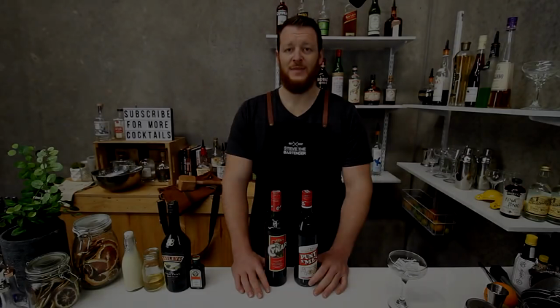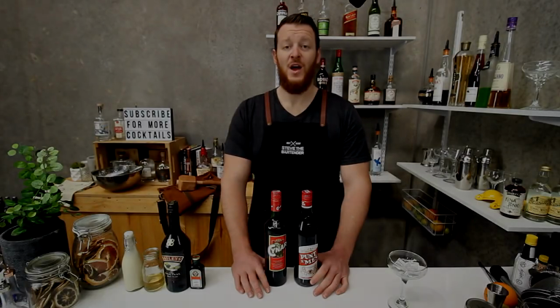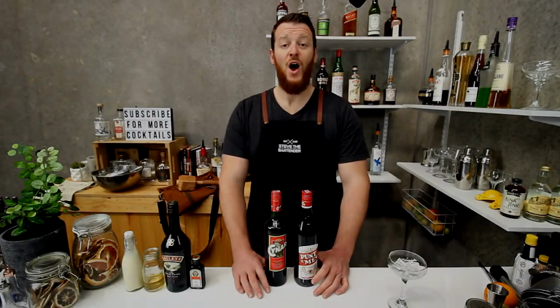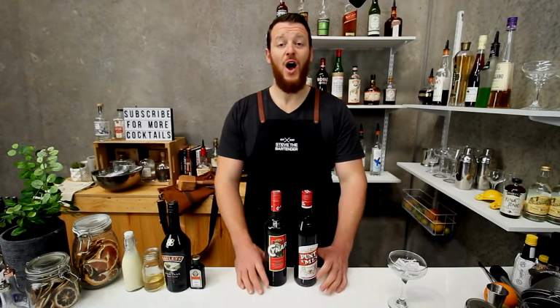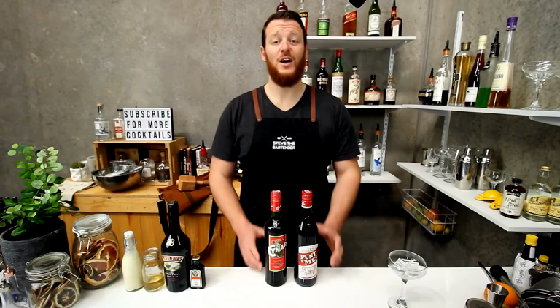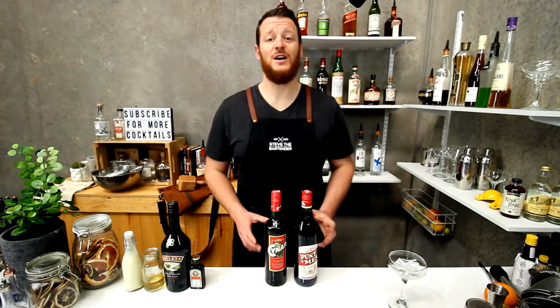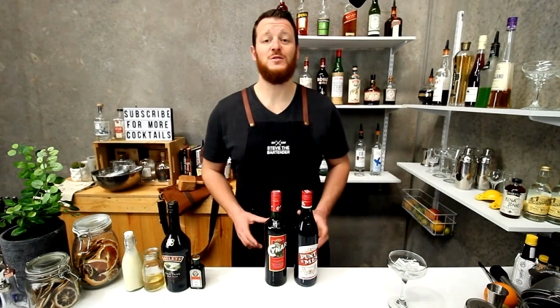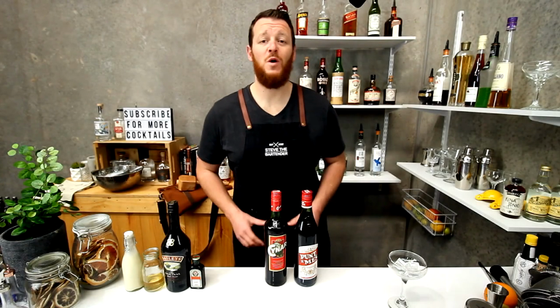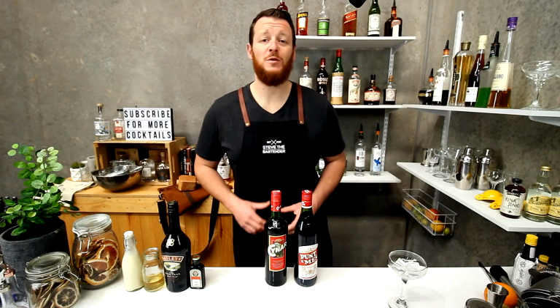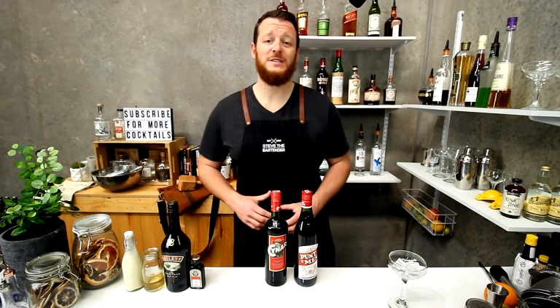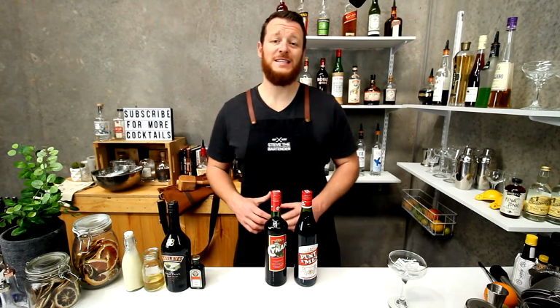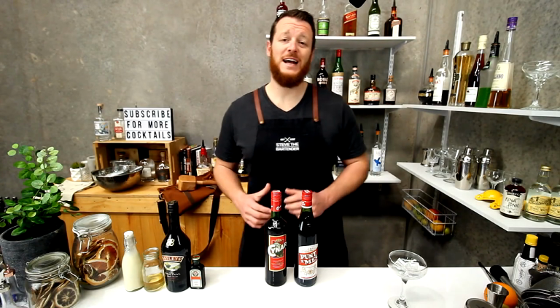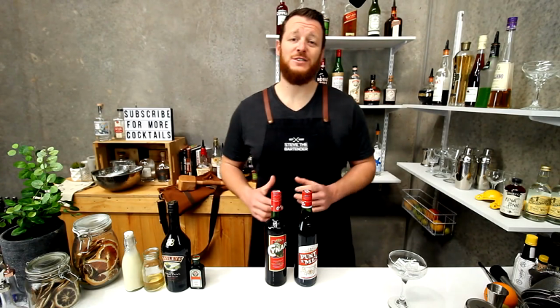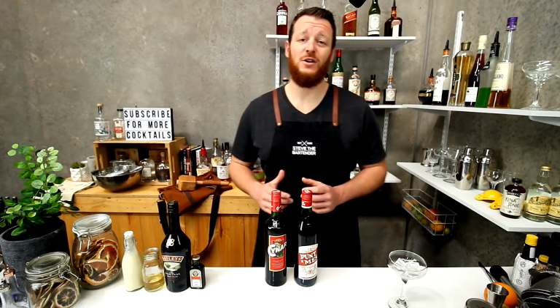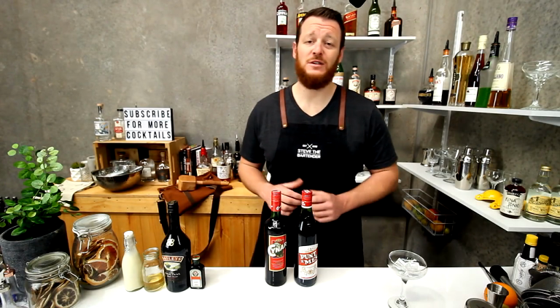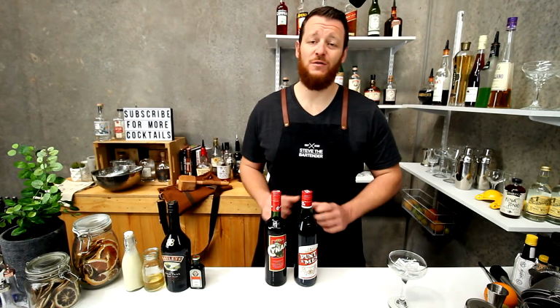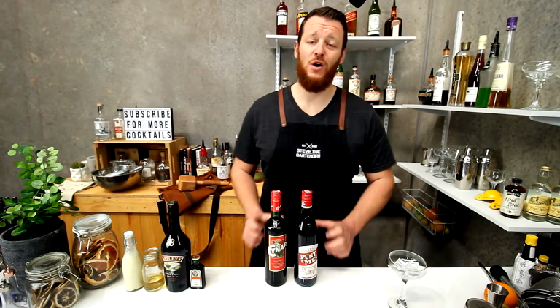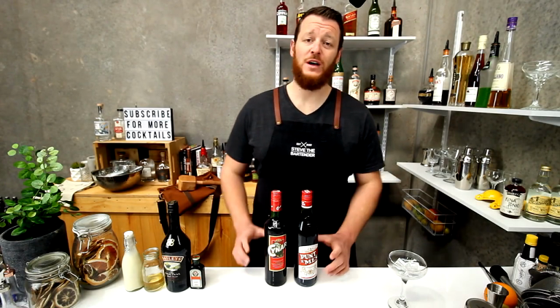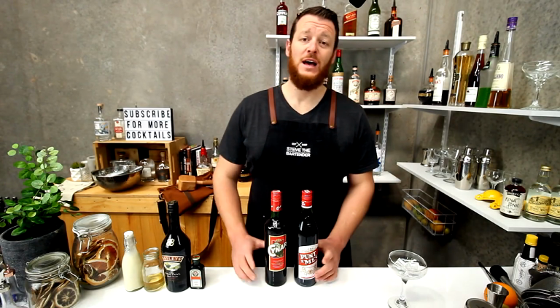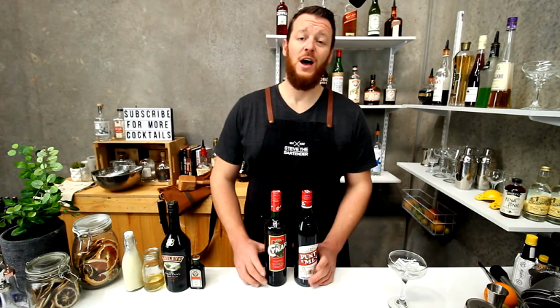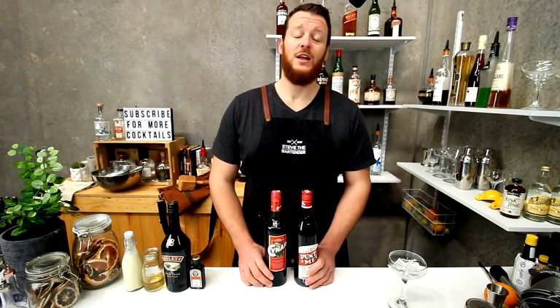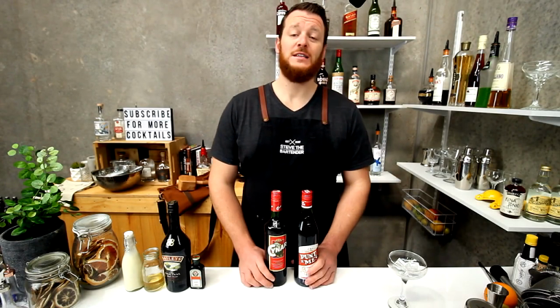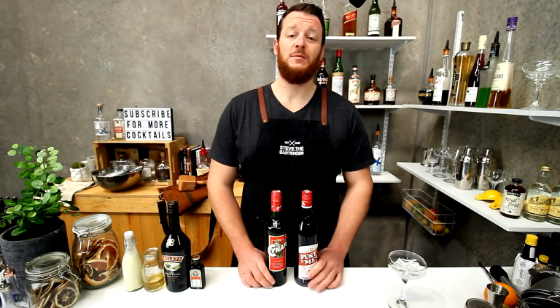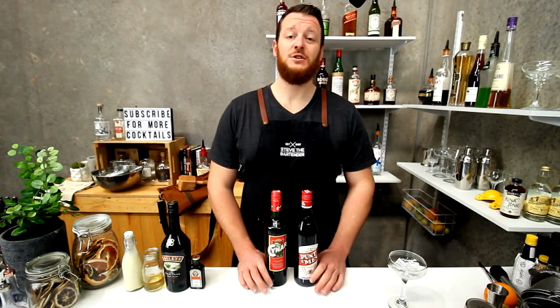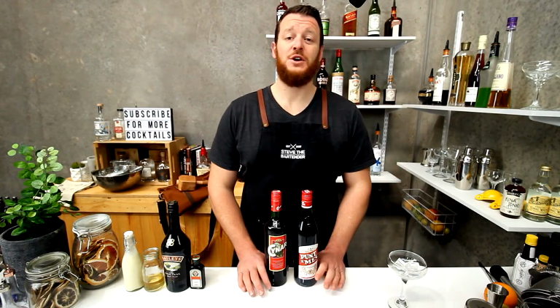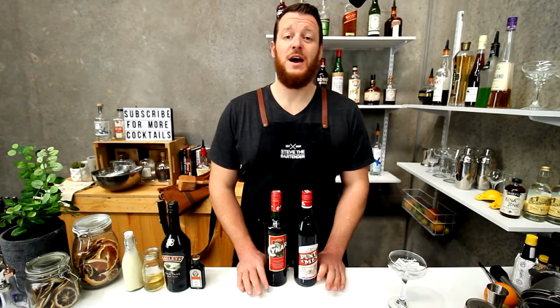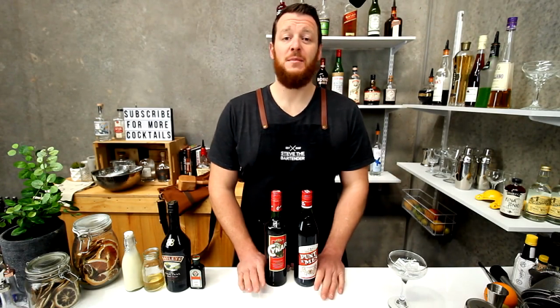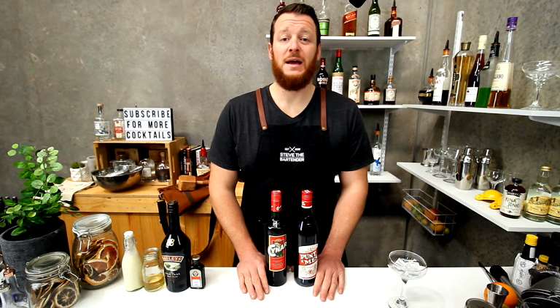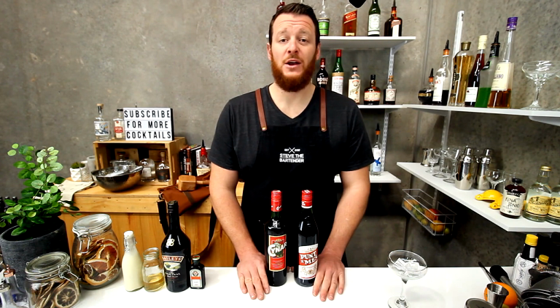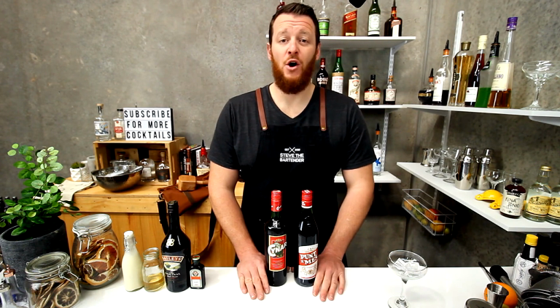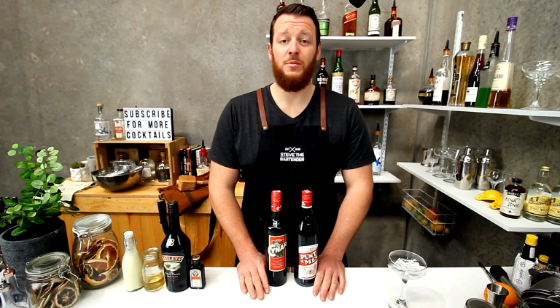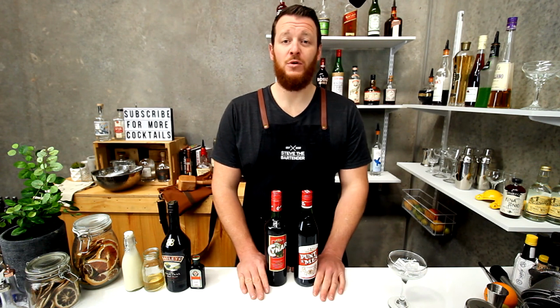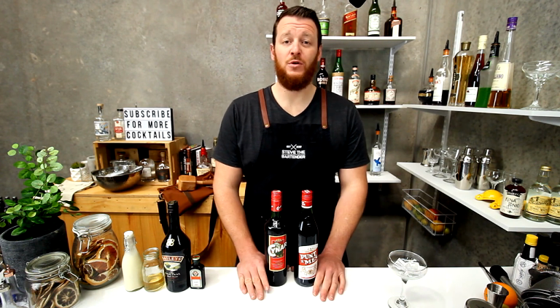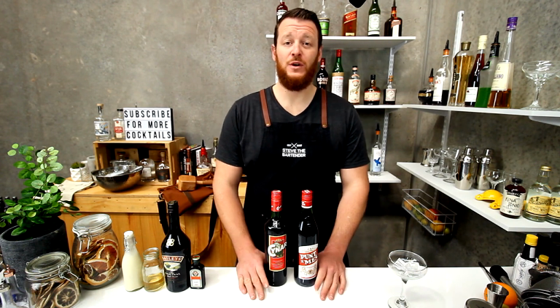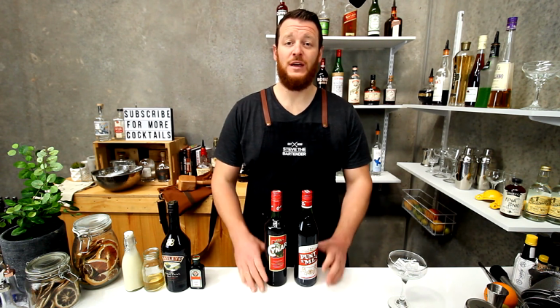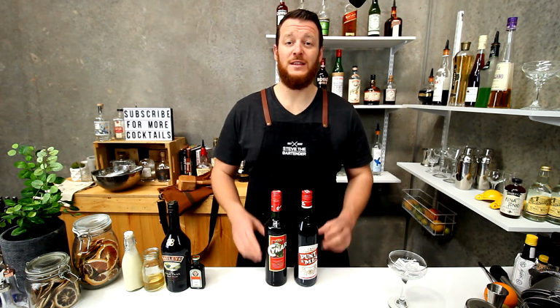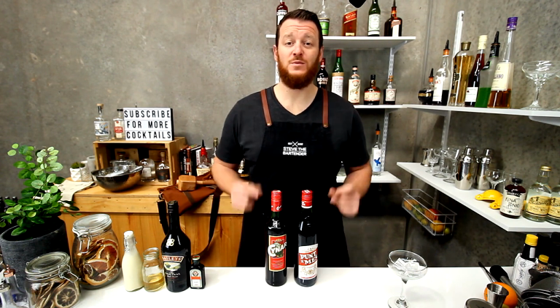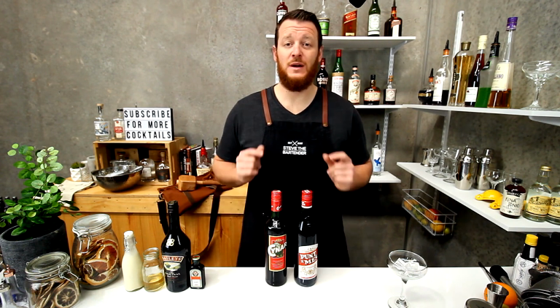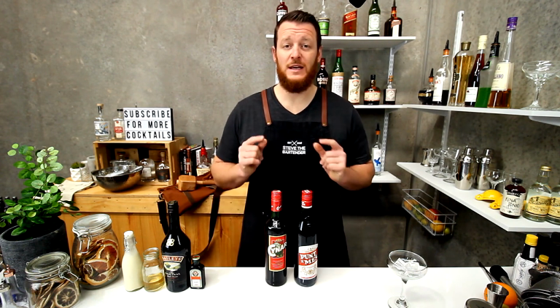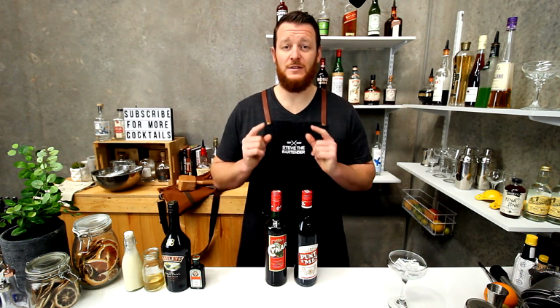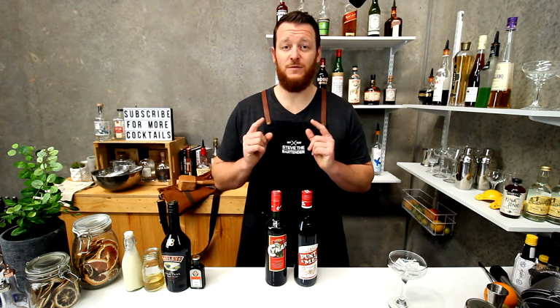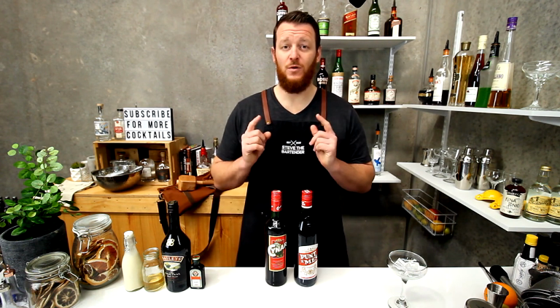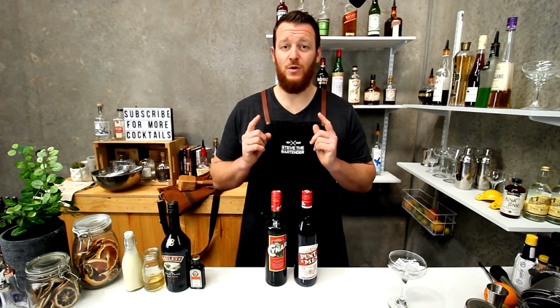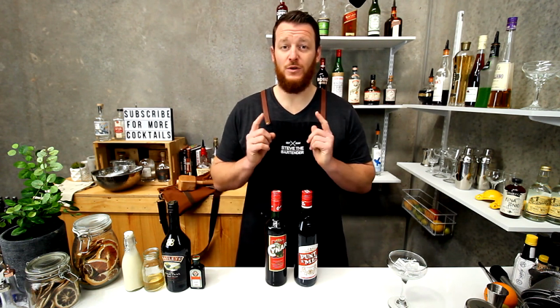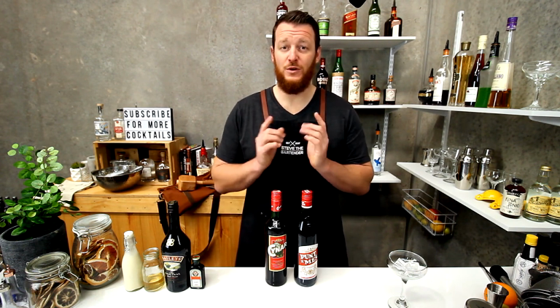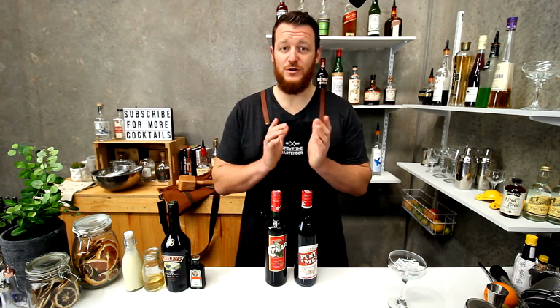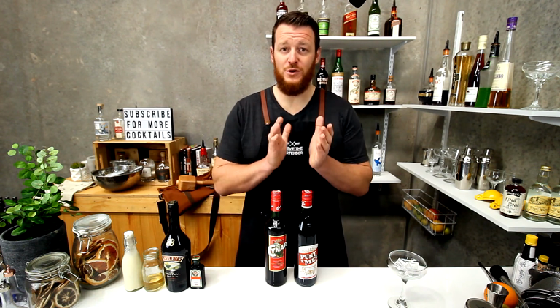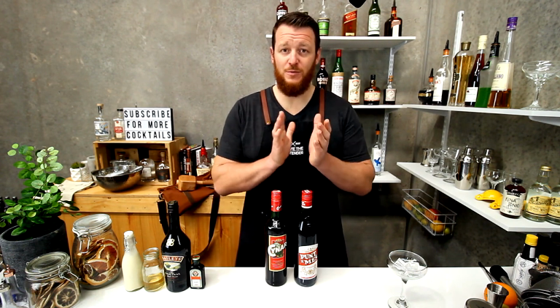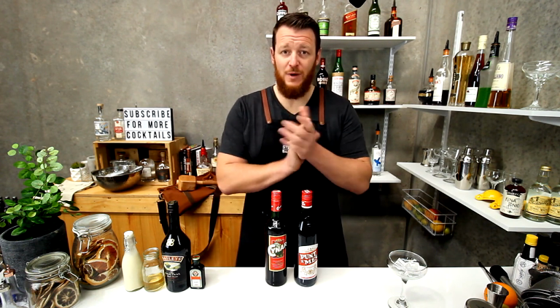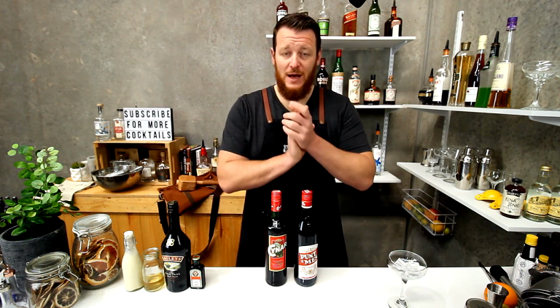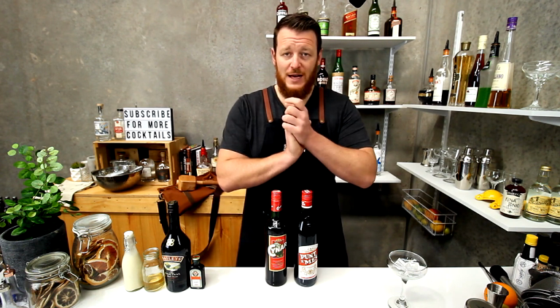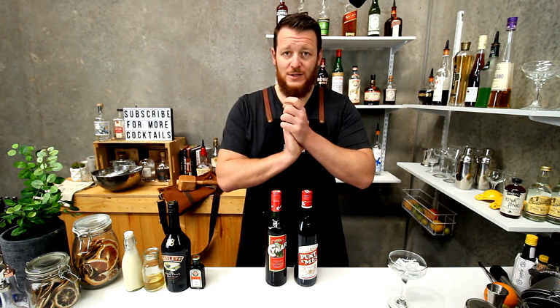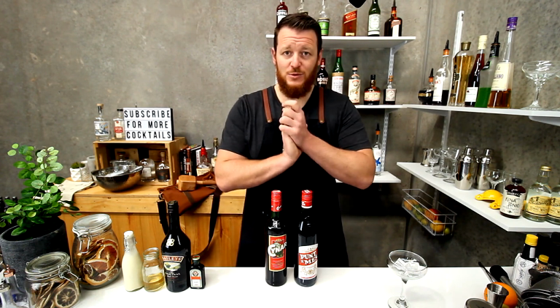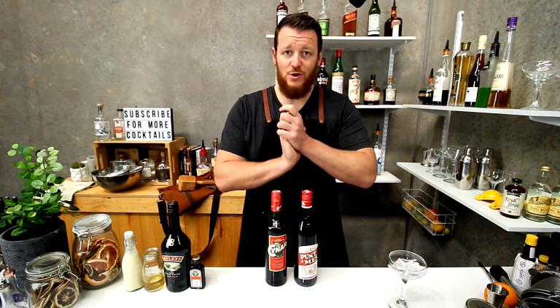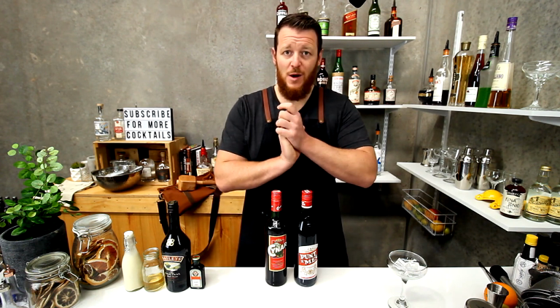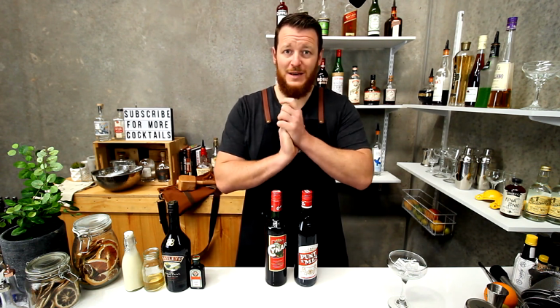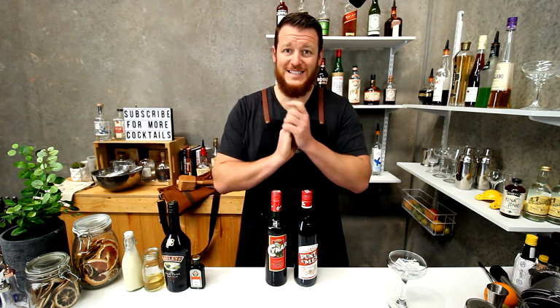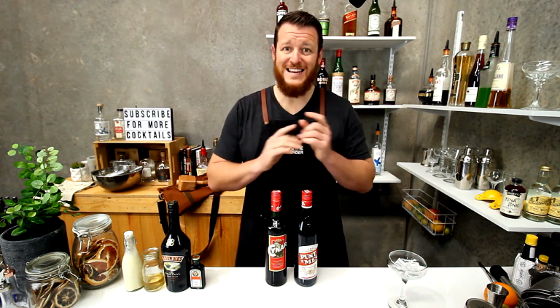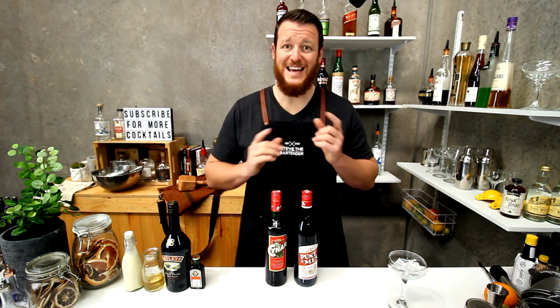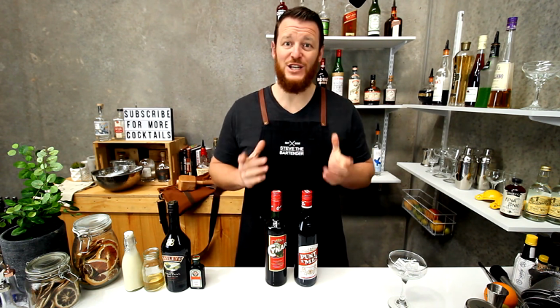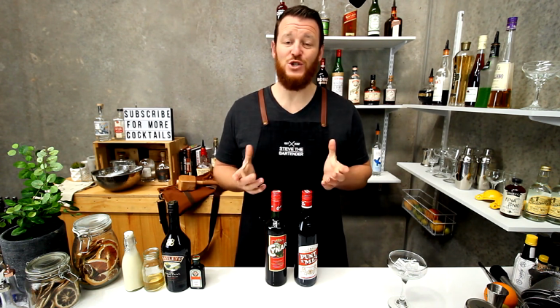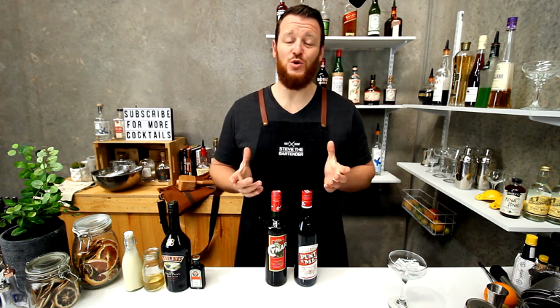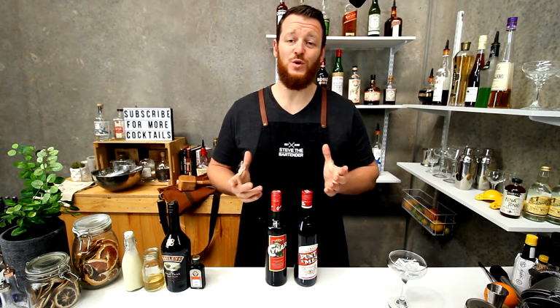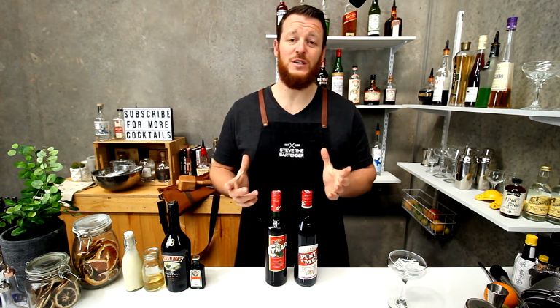Hi guys and welcome to today's cocktail vlog. Today I'm gonna show you how to make an oatmeal cookie. This one is for YouTube subscriber Sienna Storta.